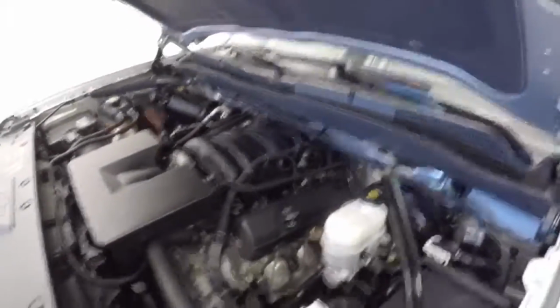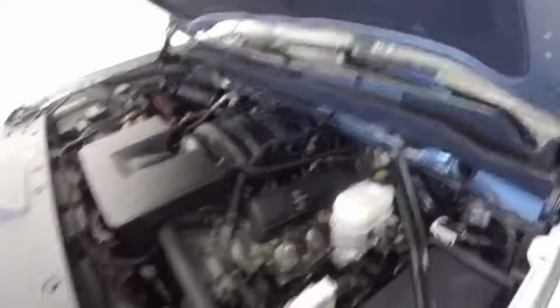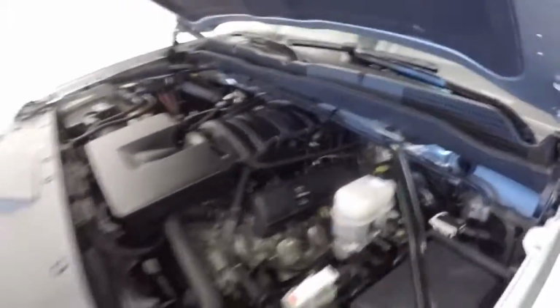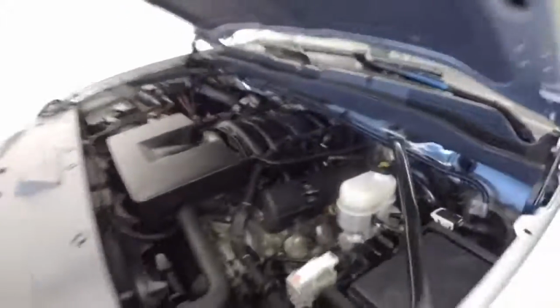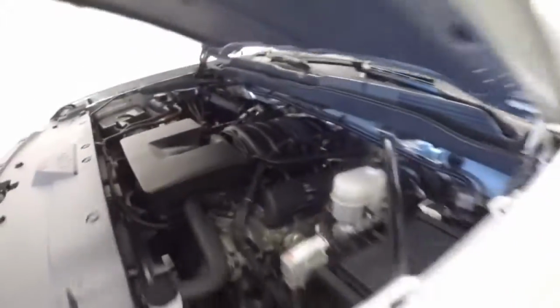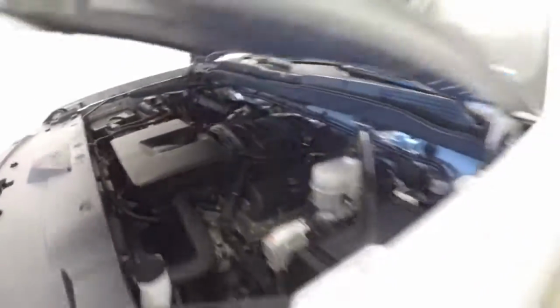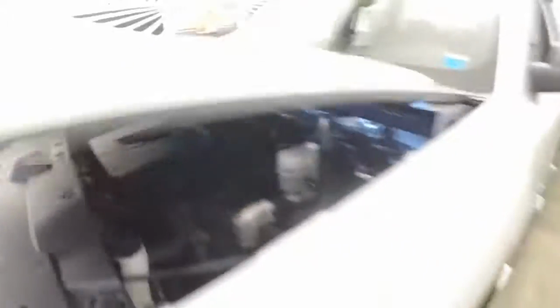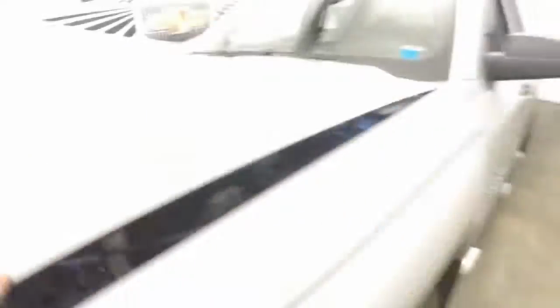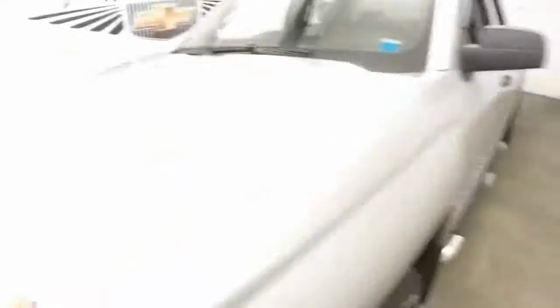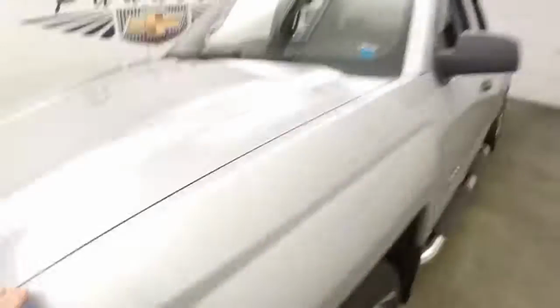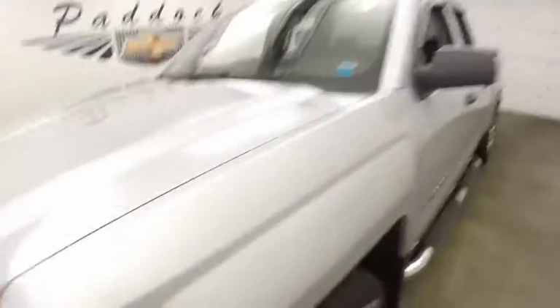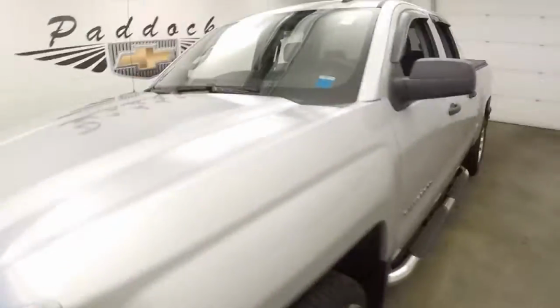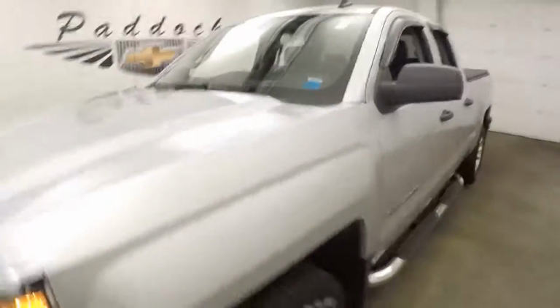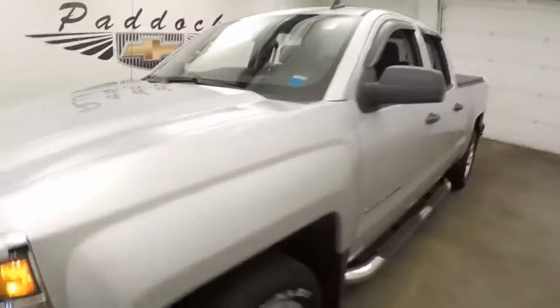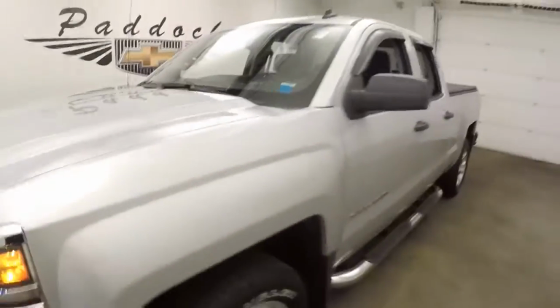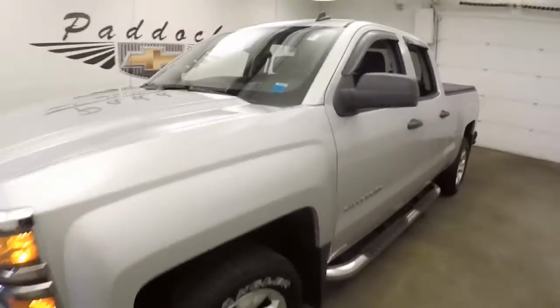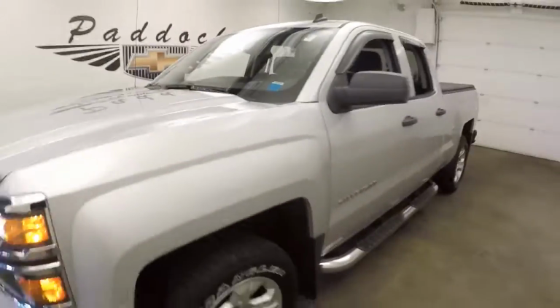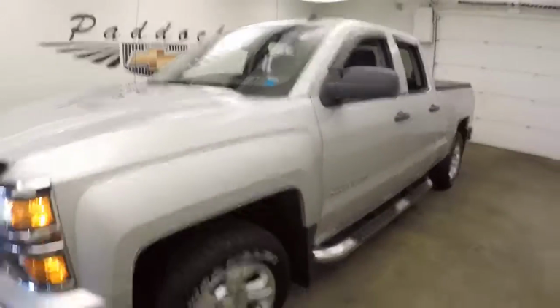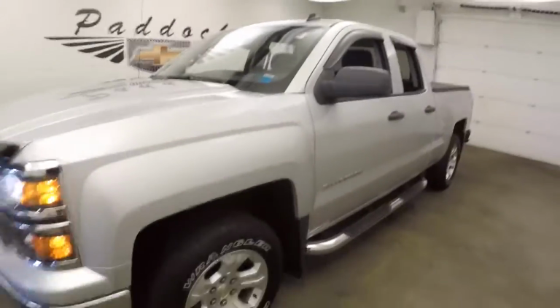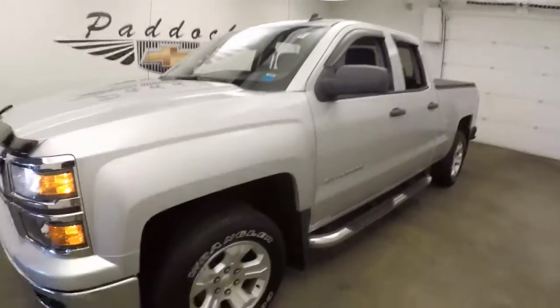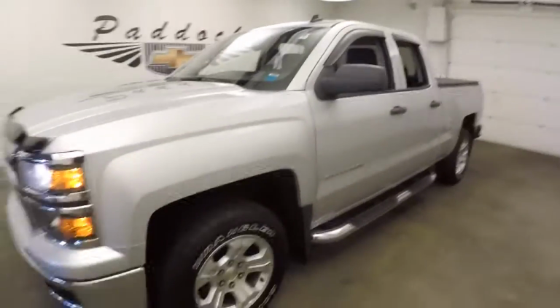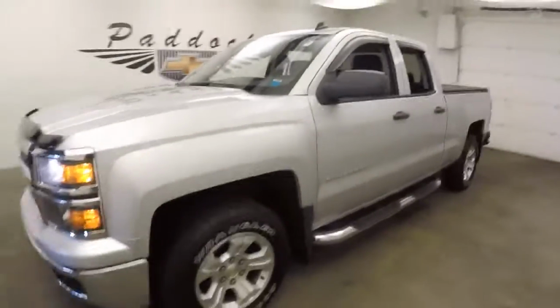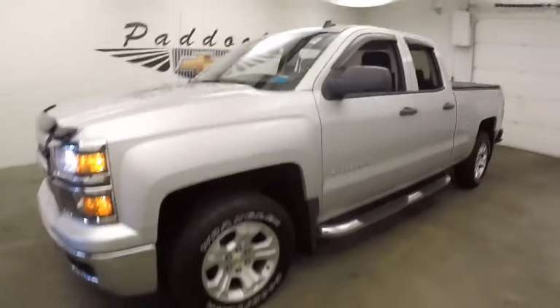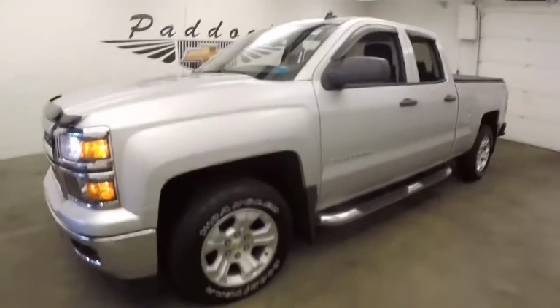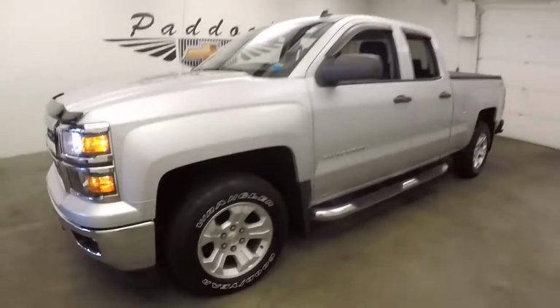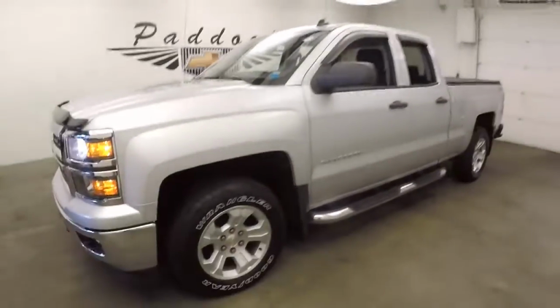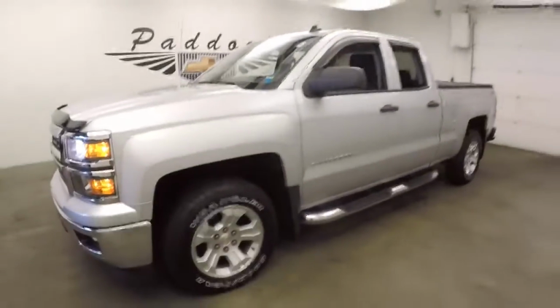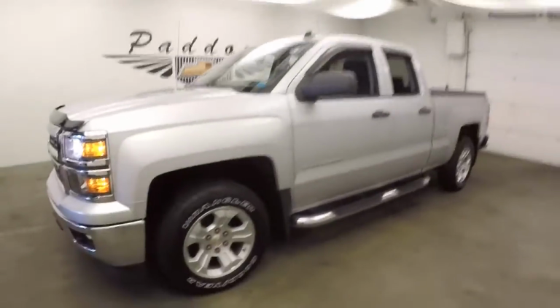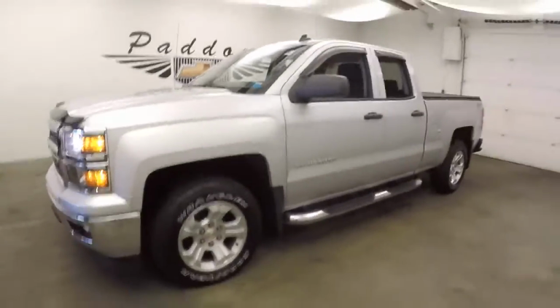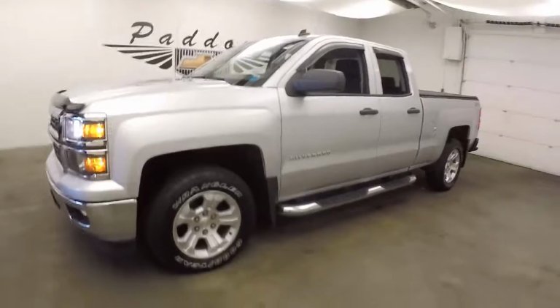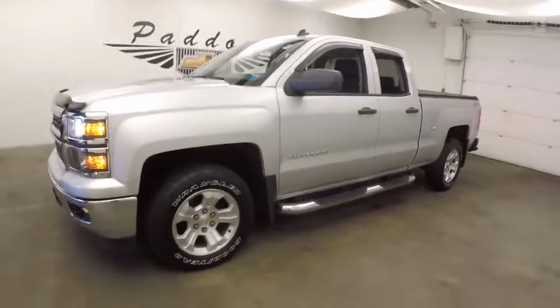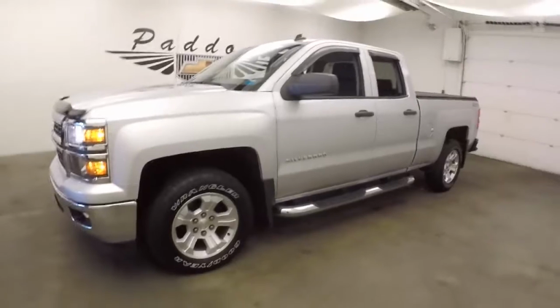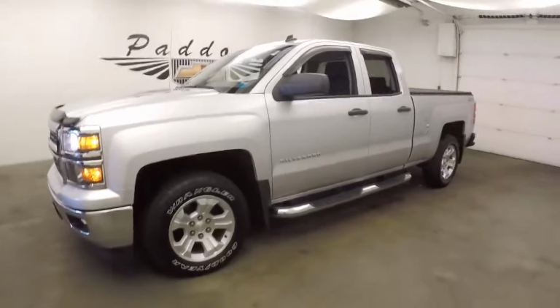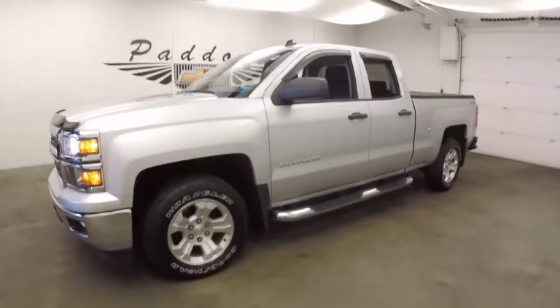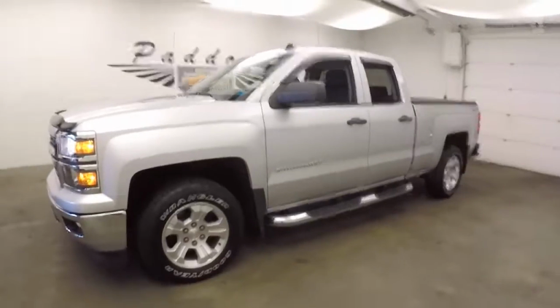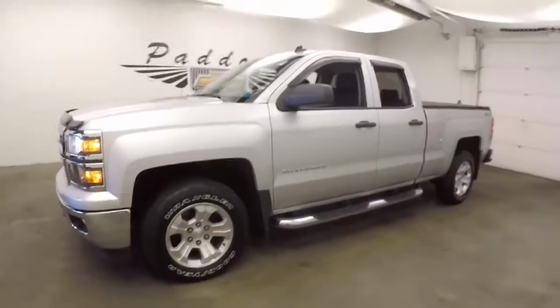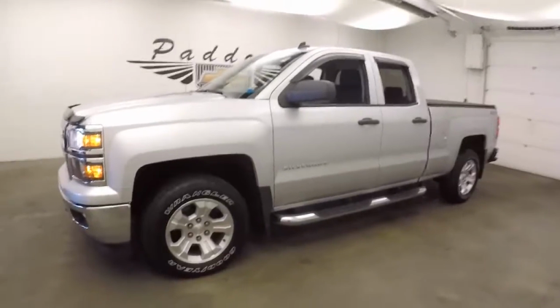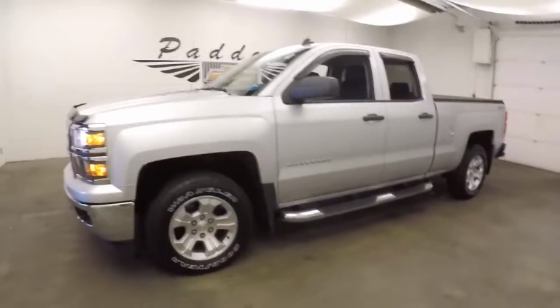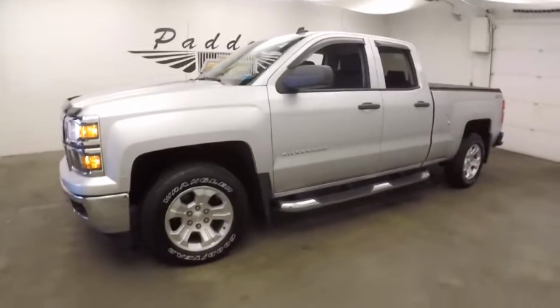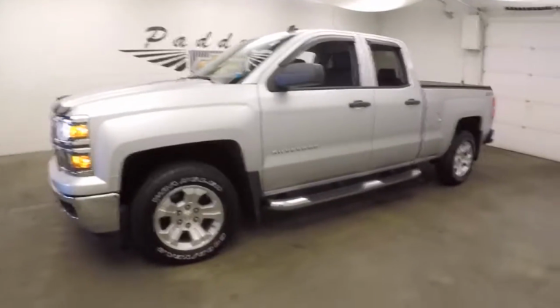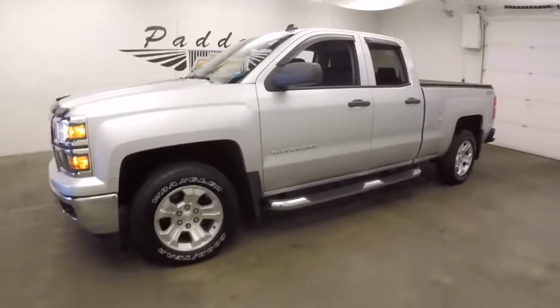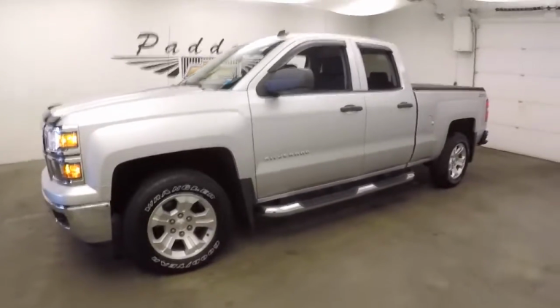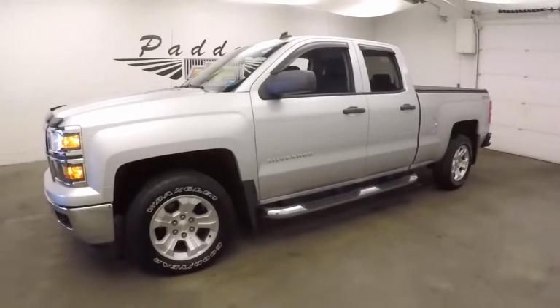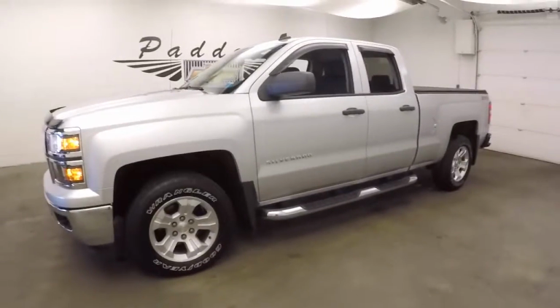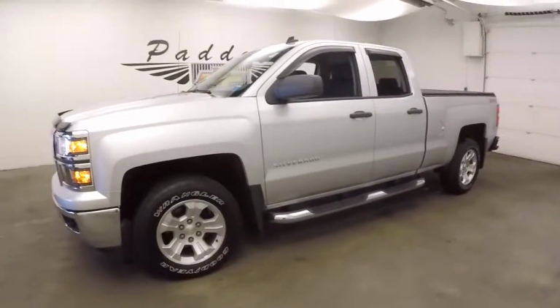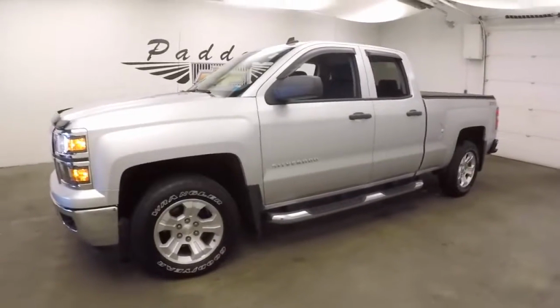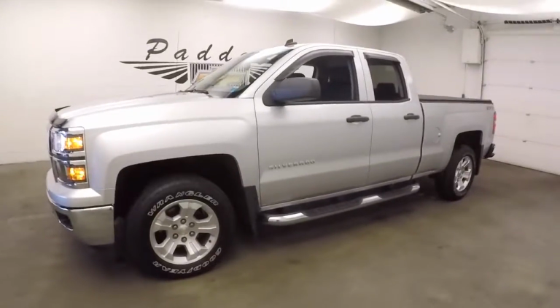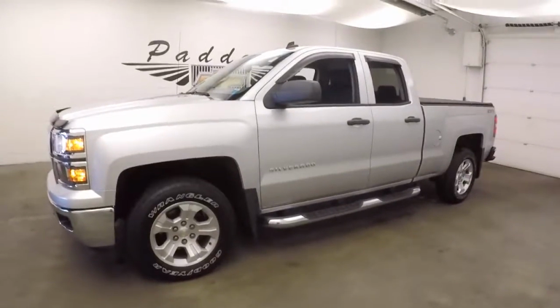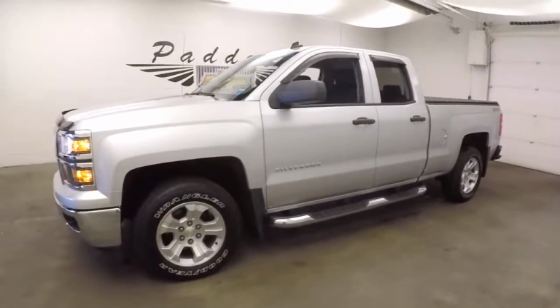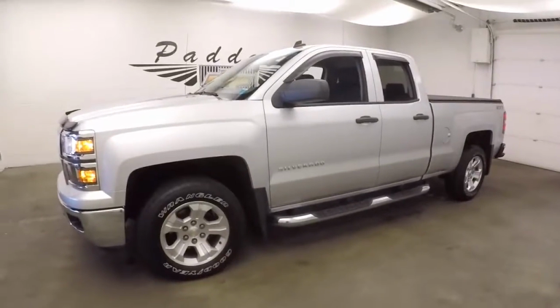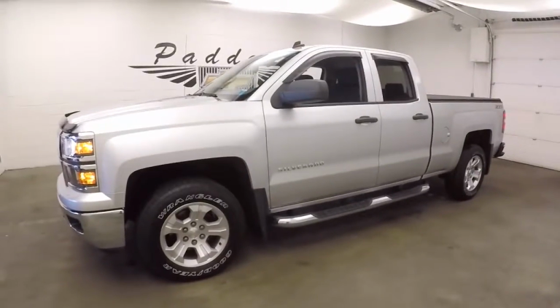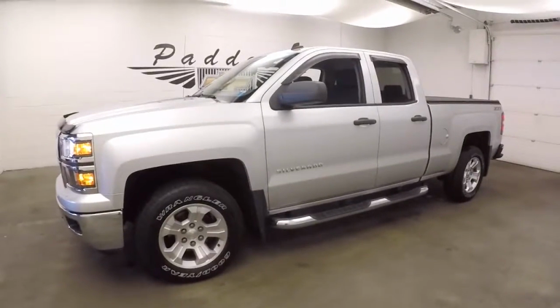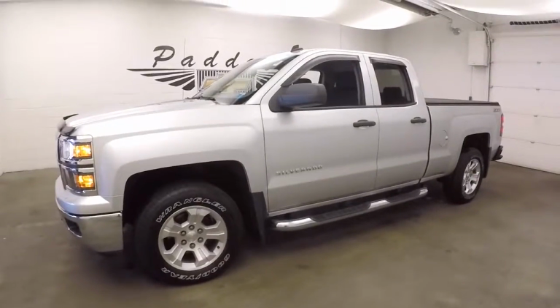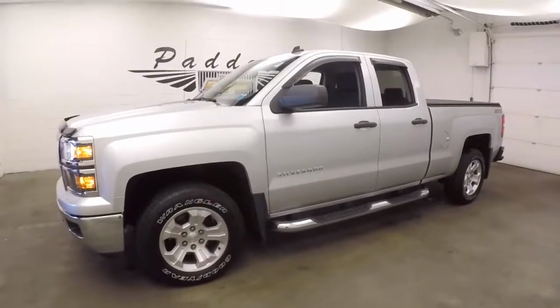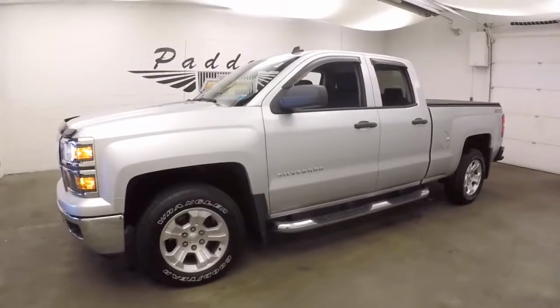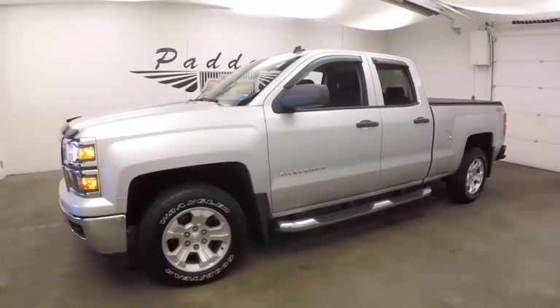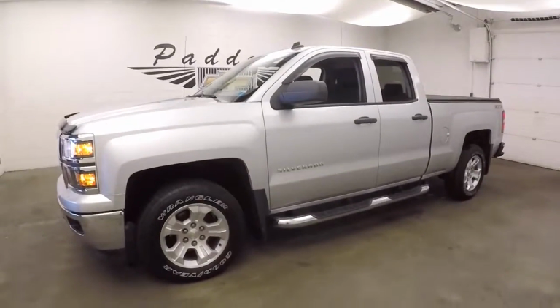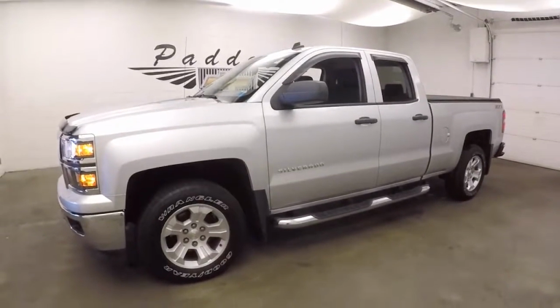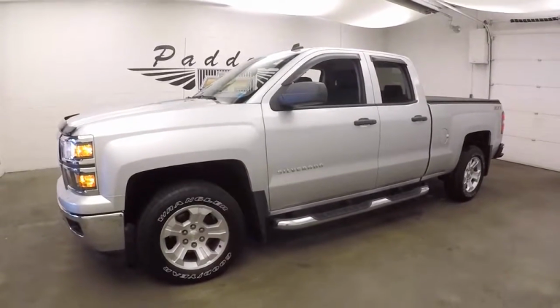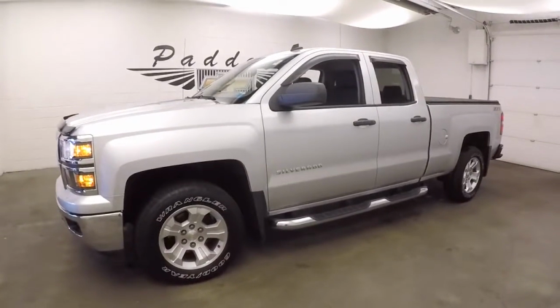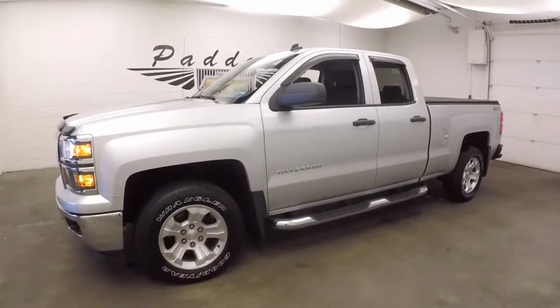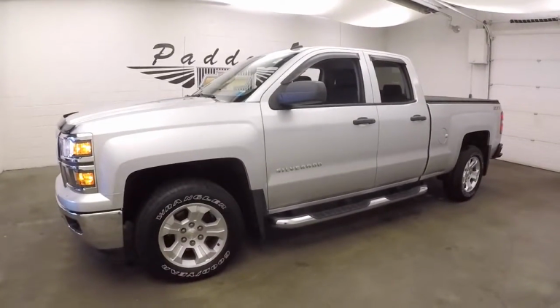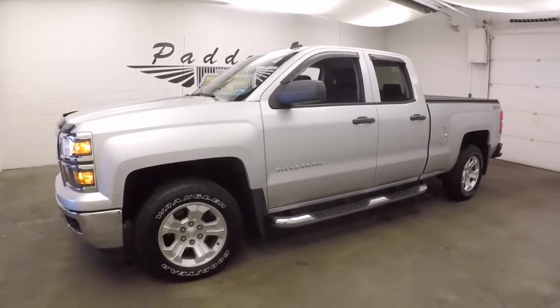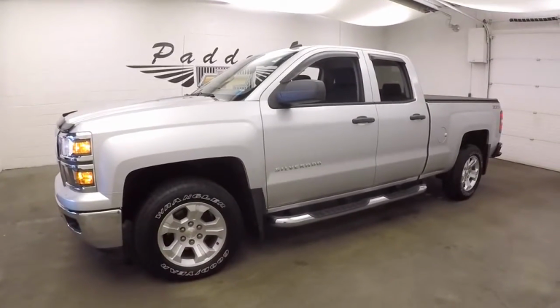Sounds good, looks good. If this is the right truck, give us a call. Let's talk about the price: 876-0945.